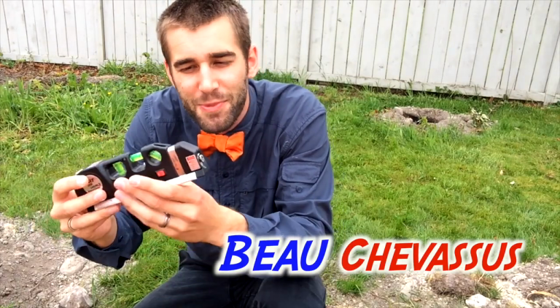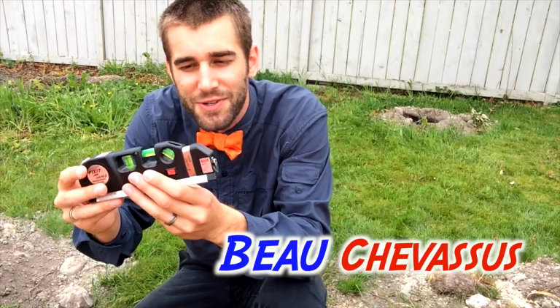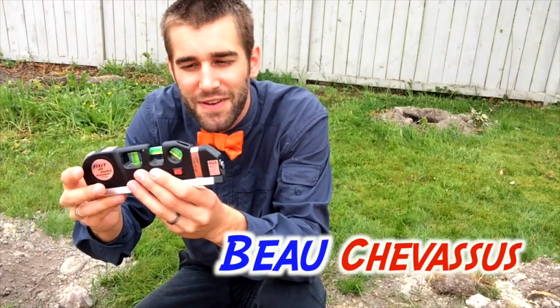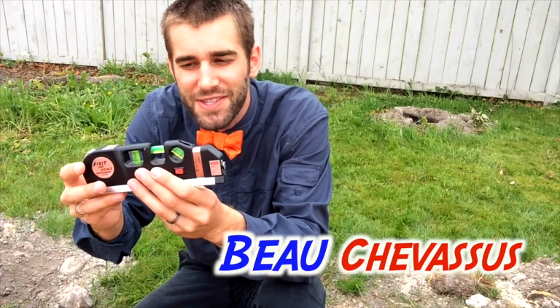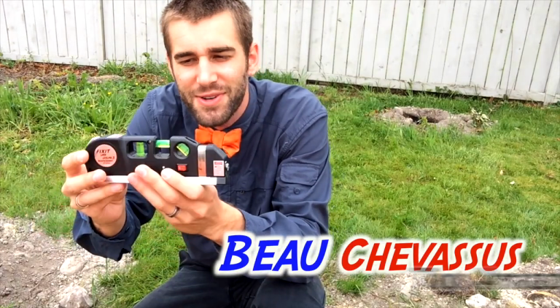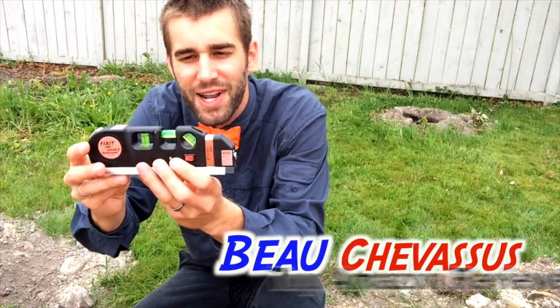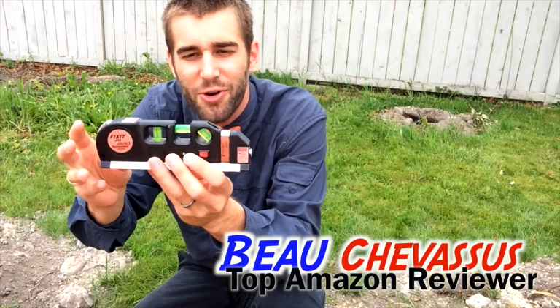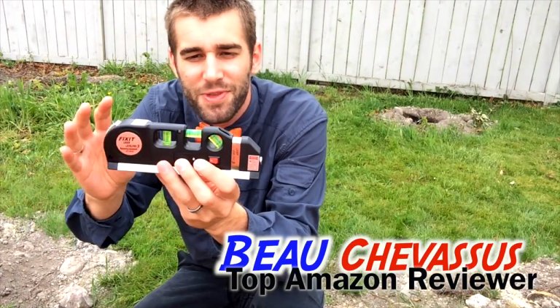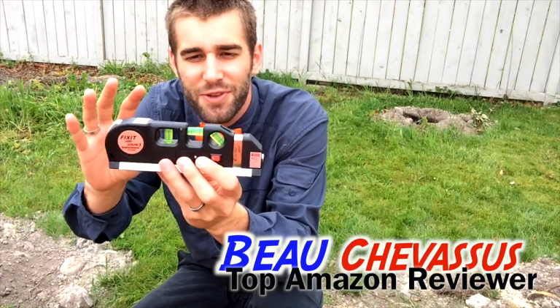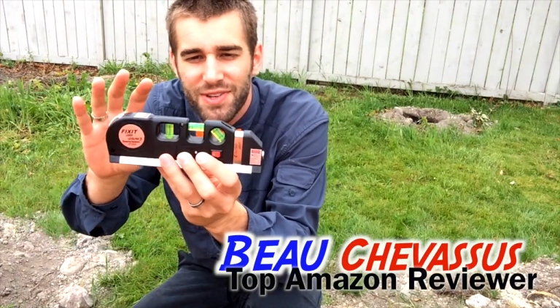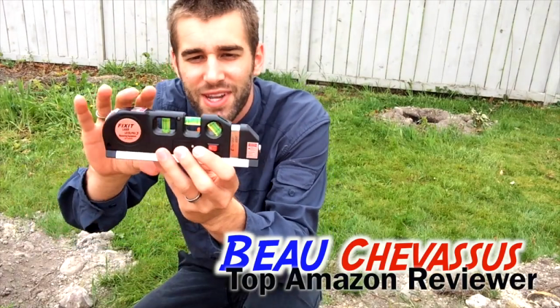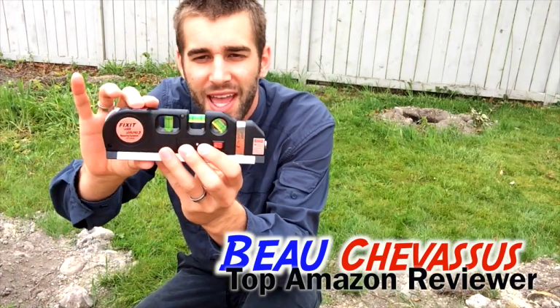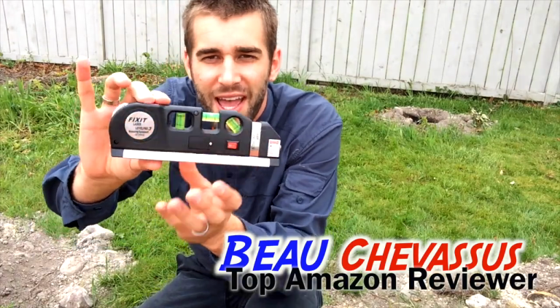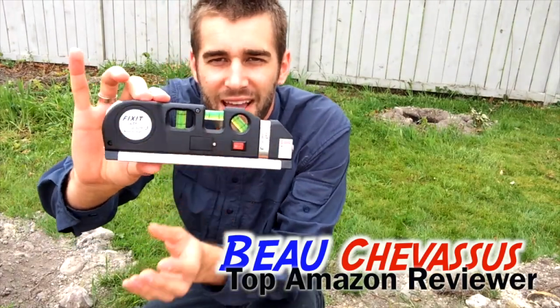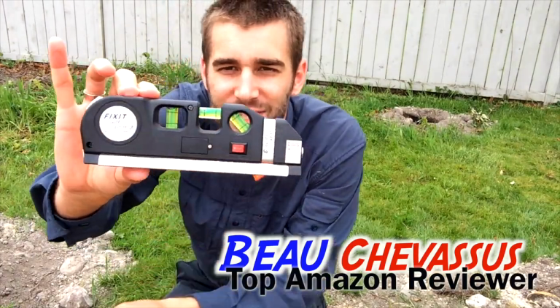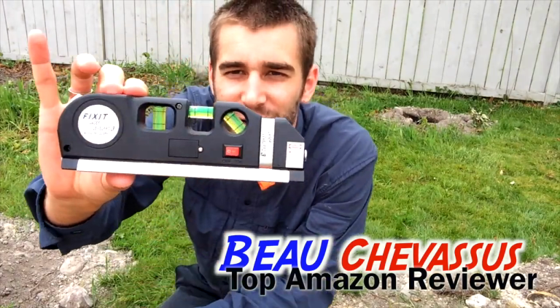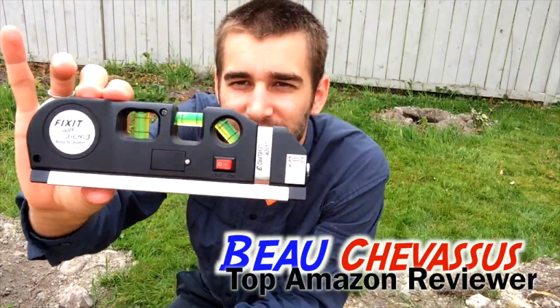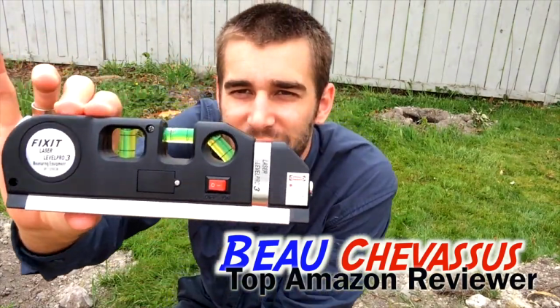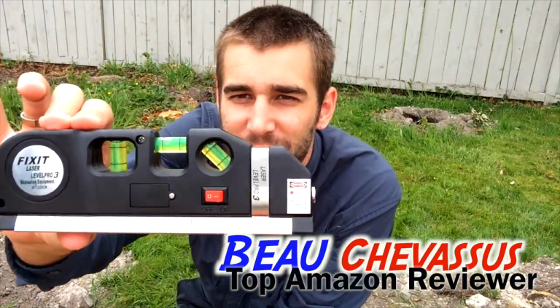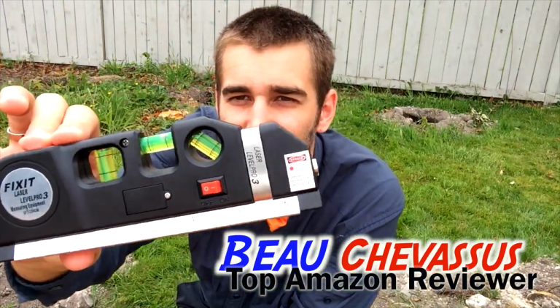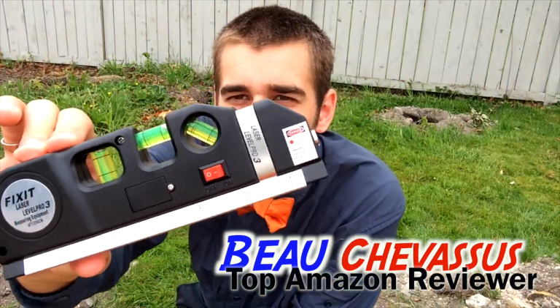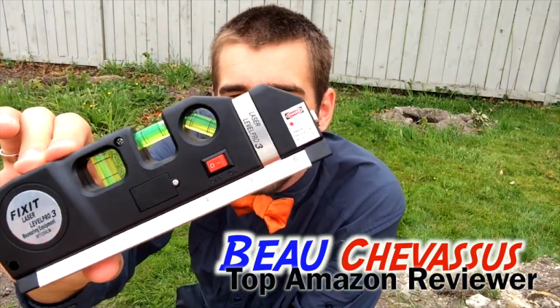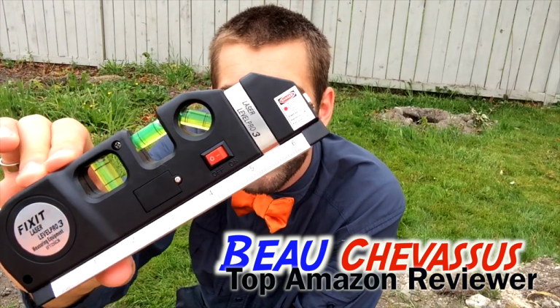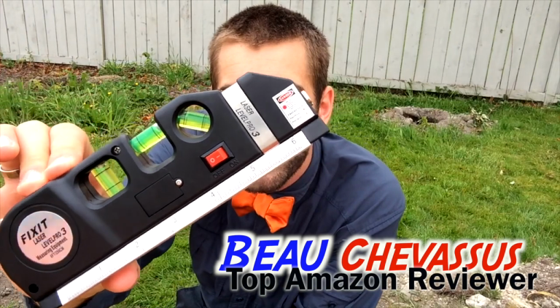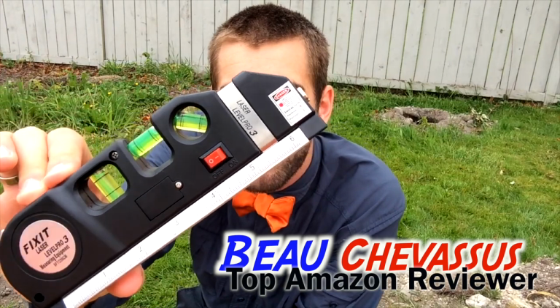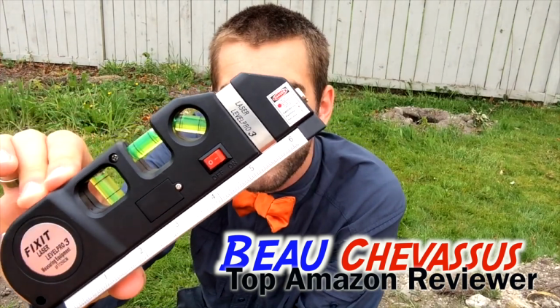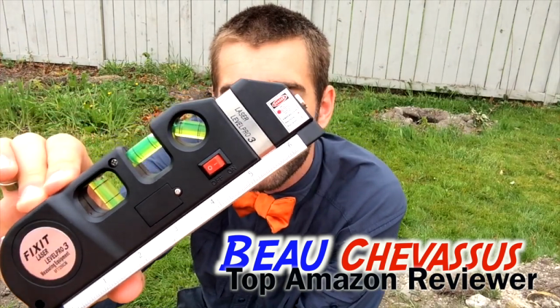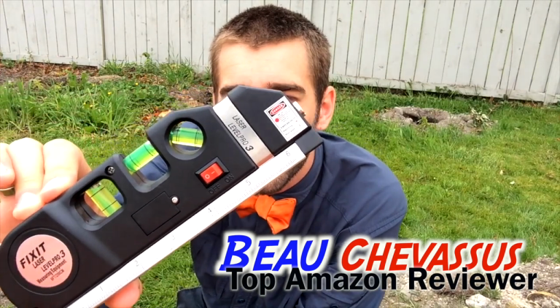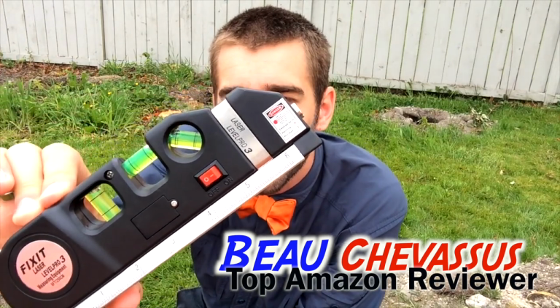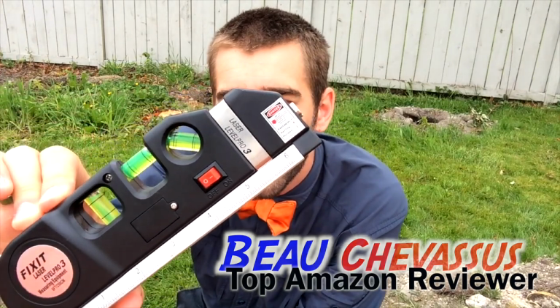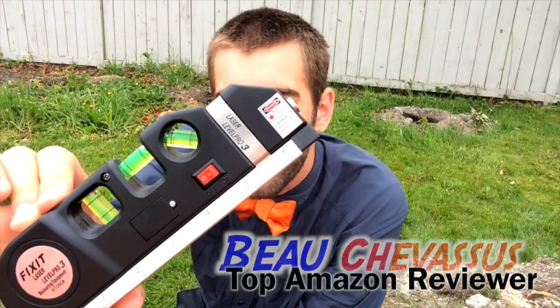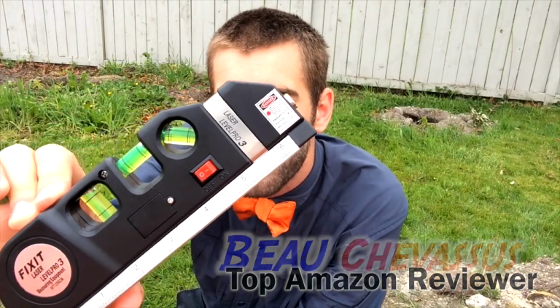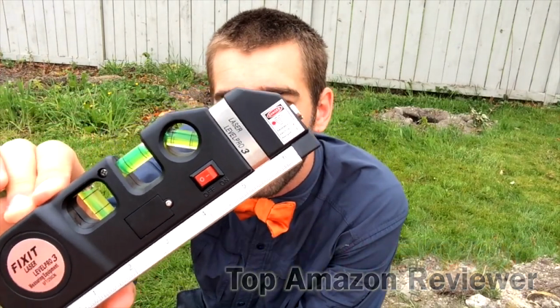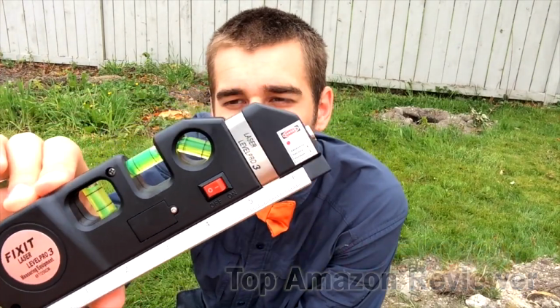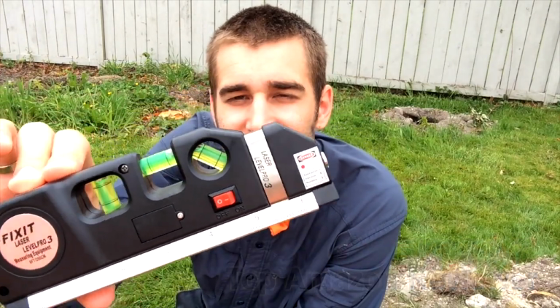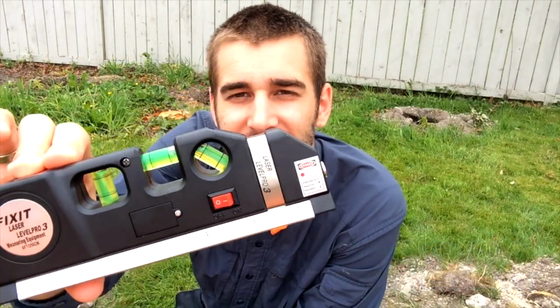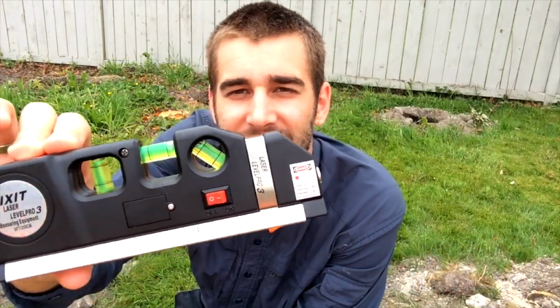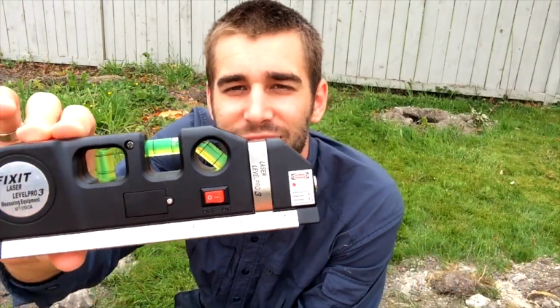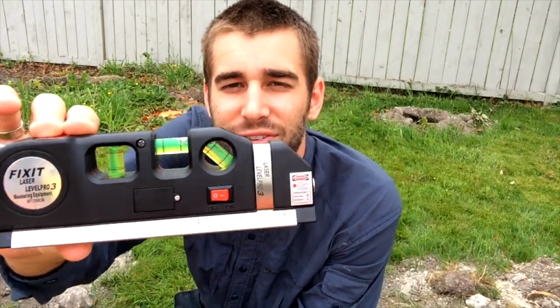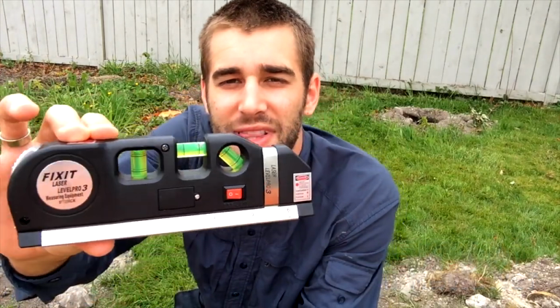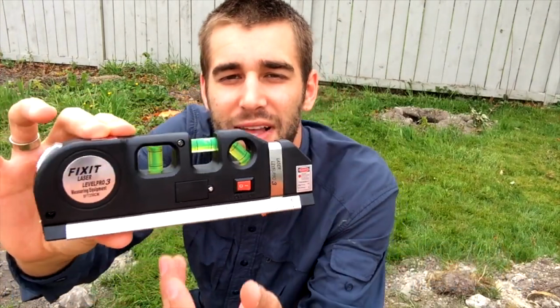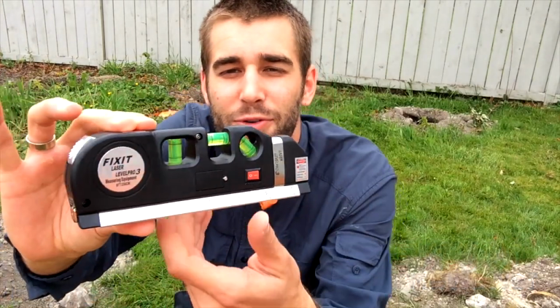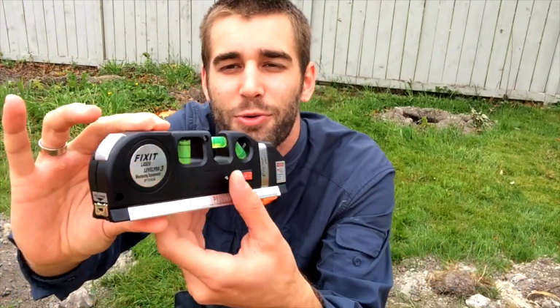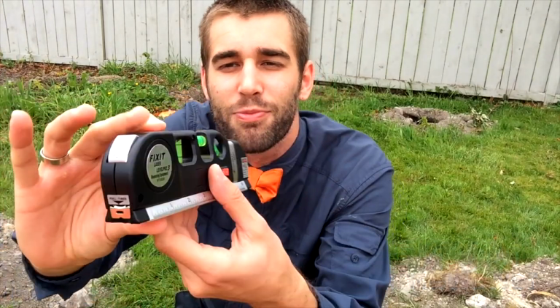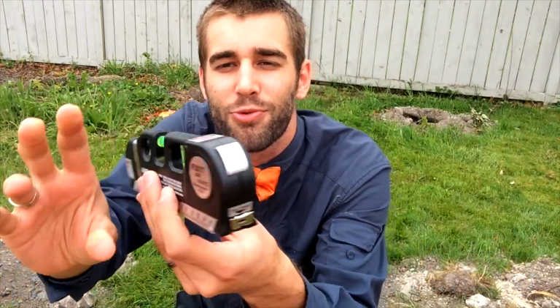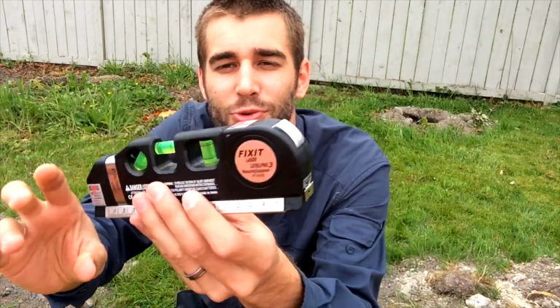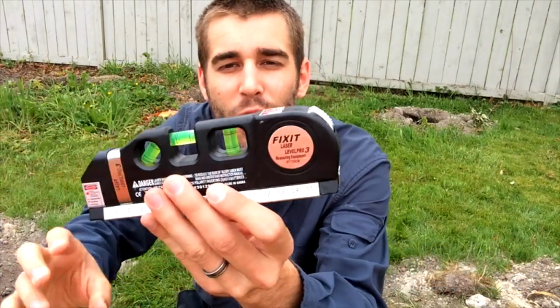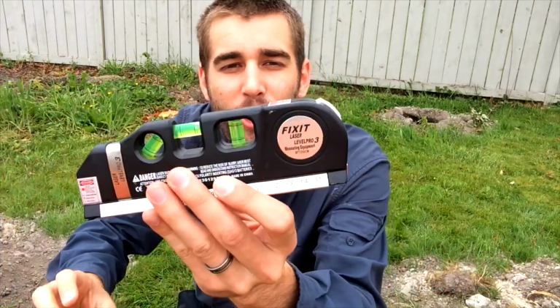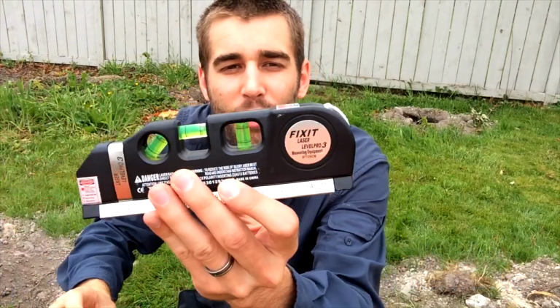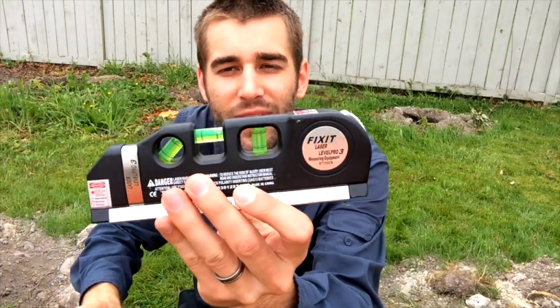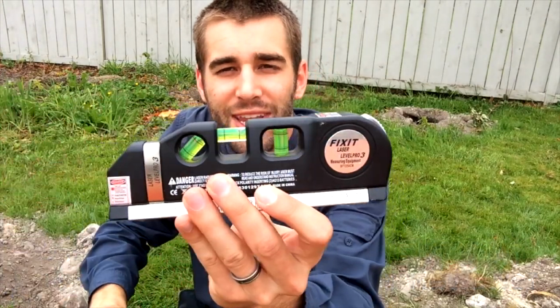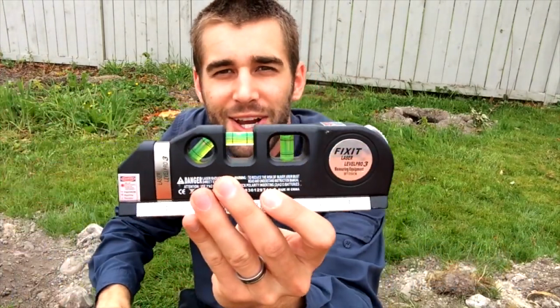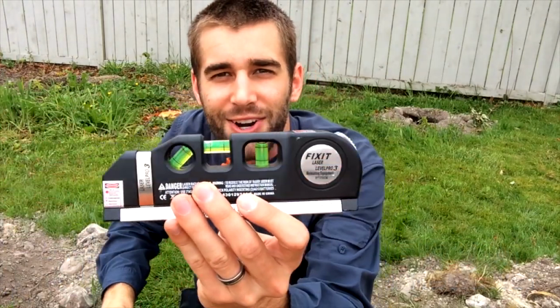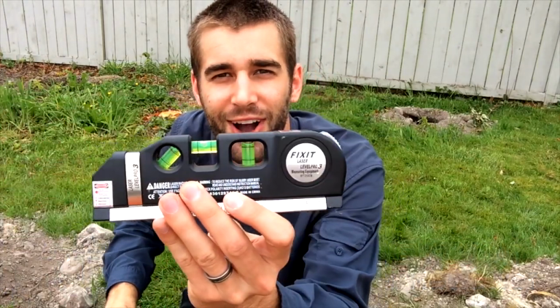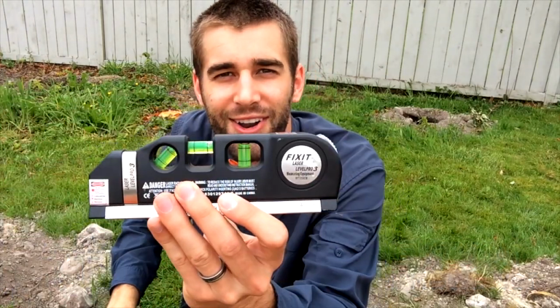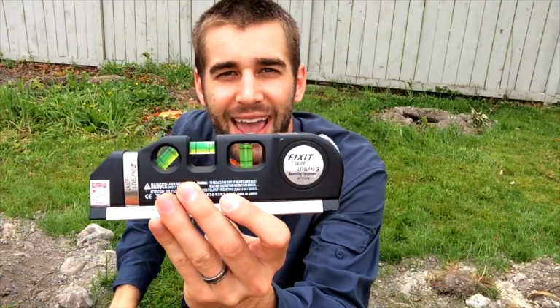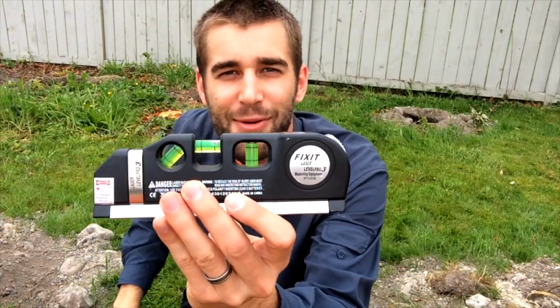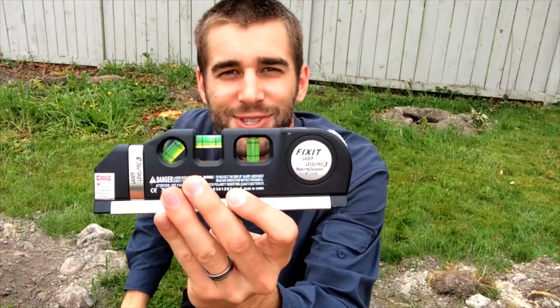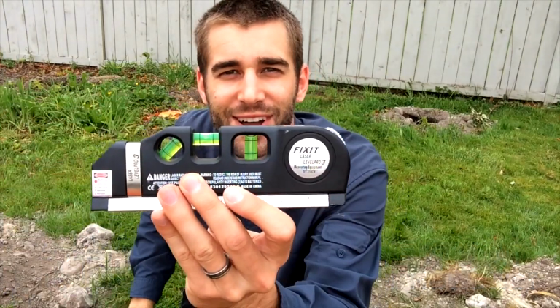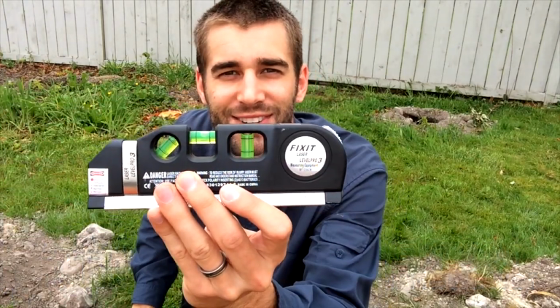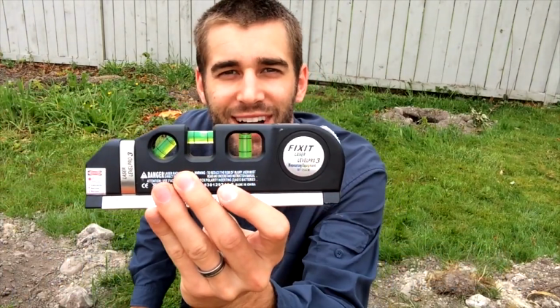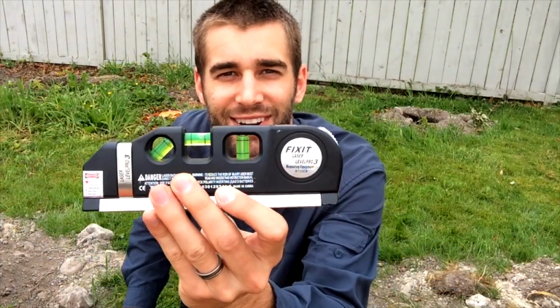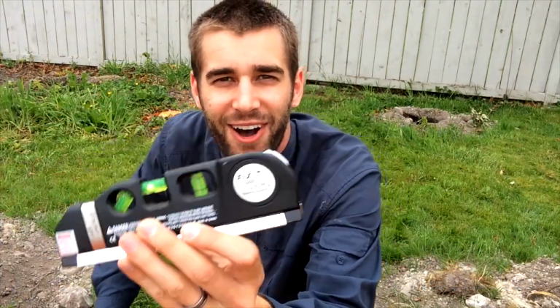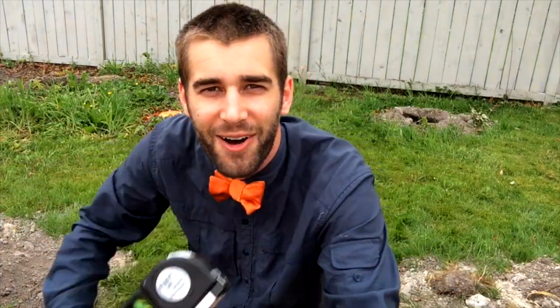My name is Beau Chevesu and I hope you've enjoyed this small demonstration of the Fix-It Laser Level Pro here on Amazon.com.